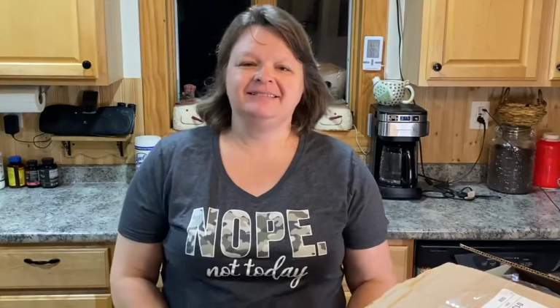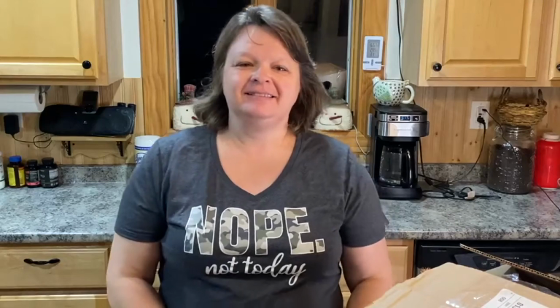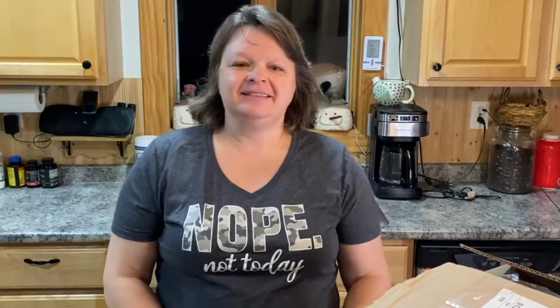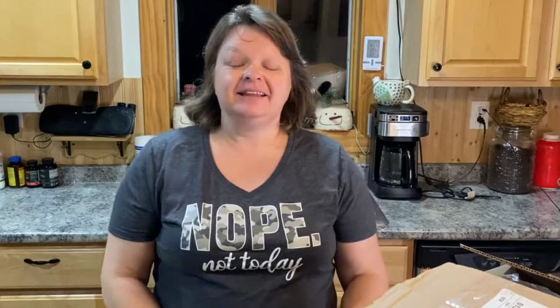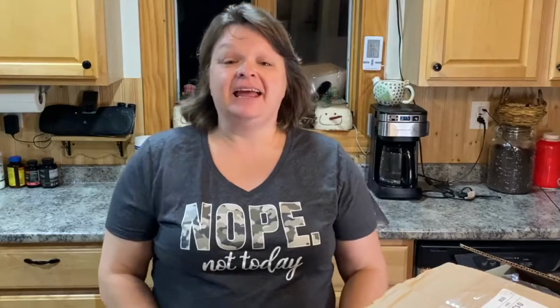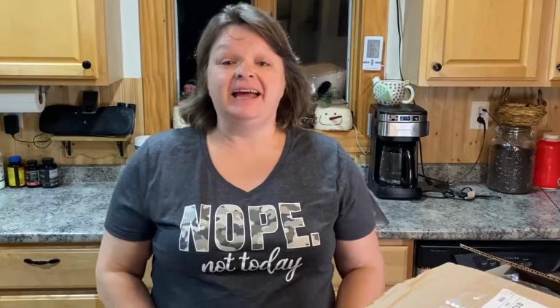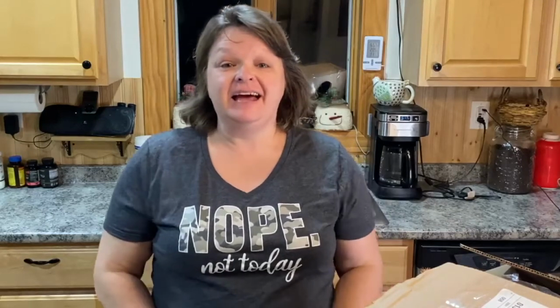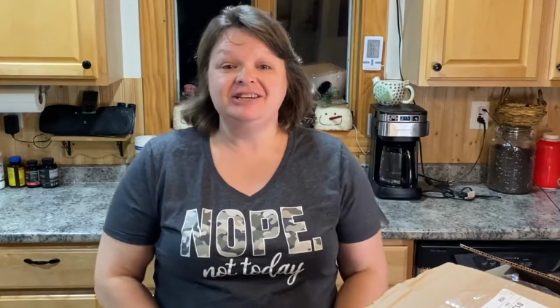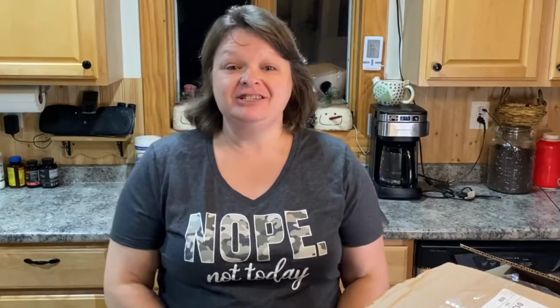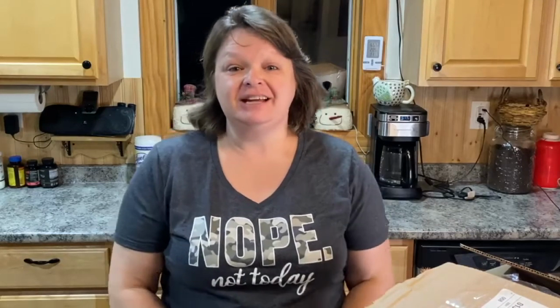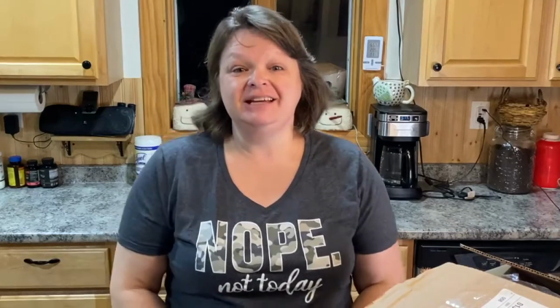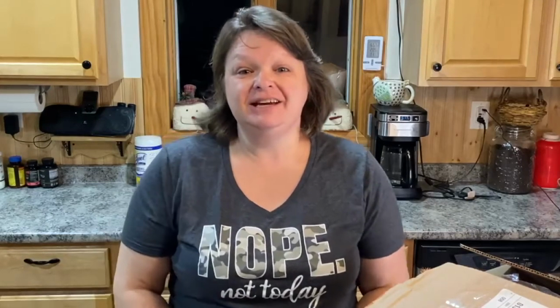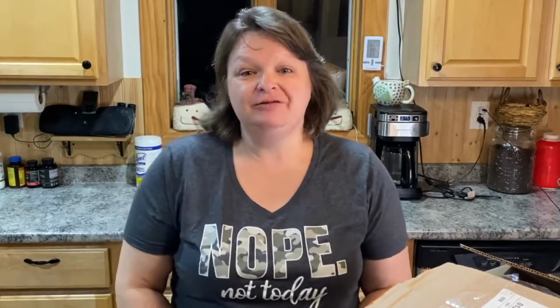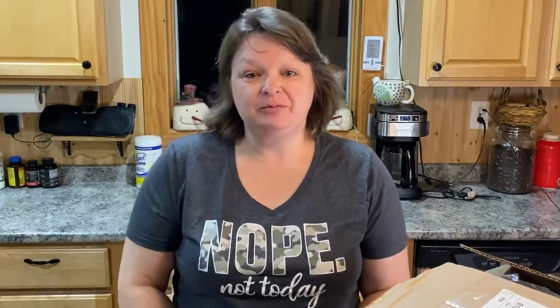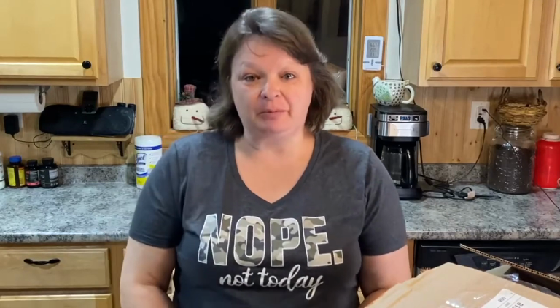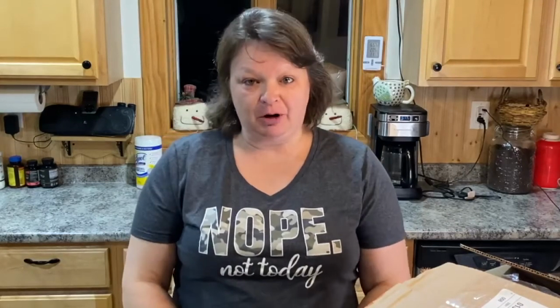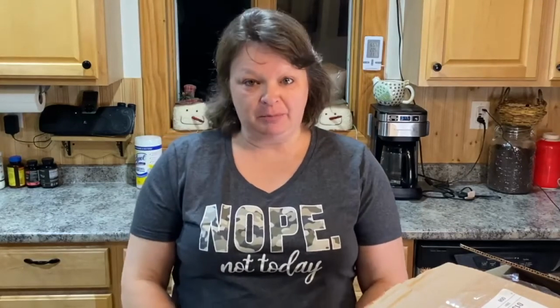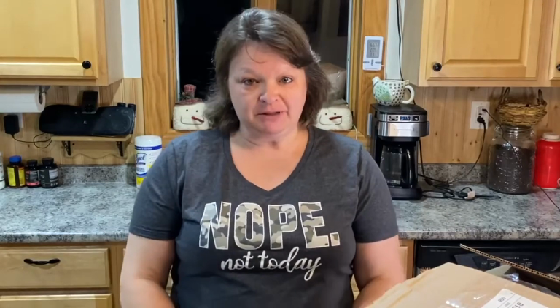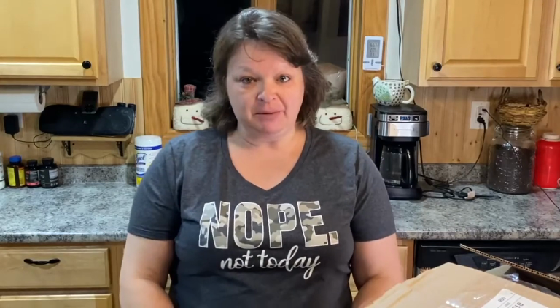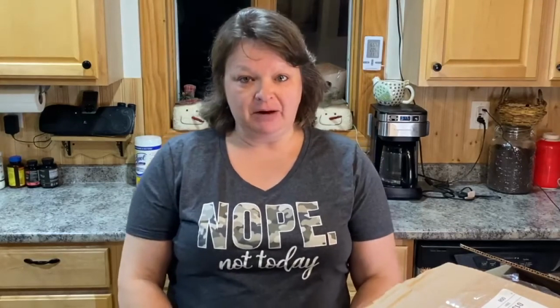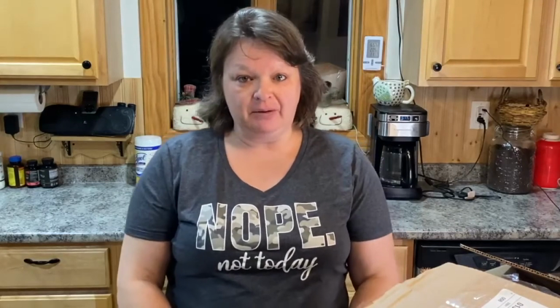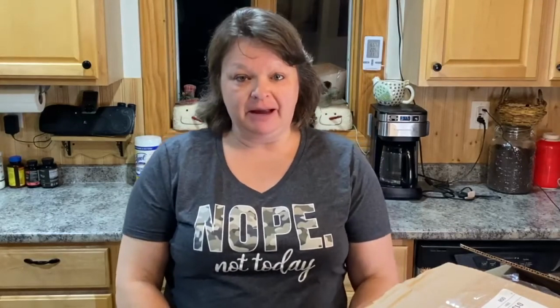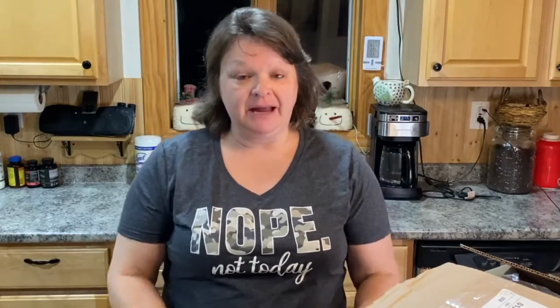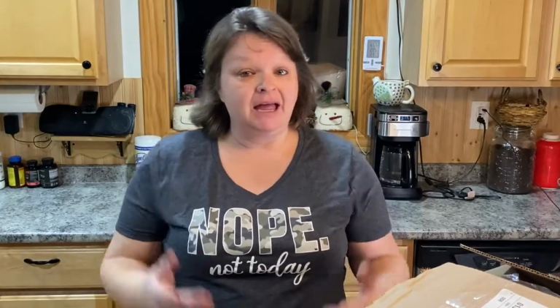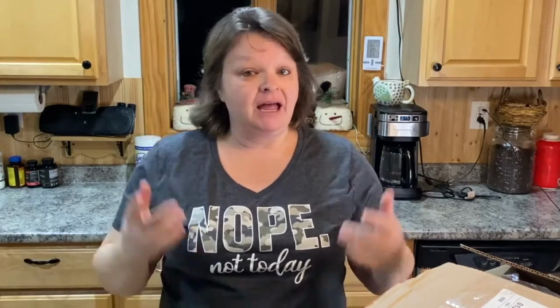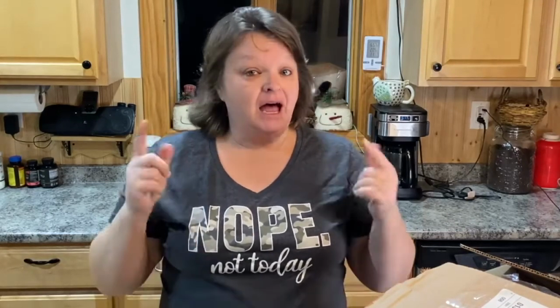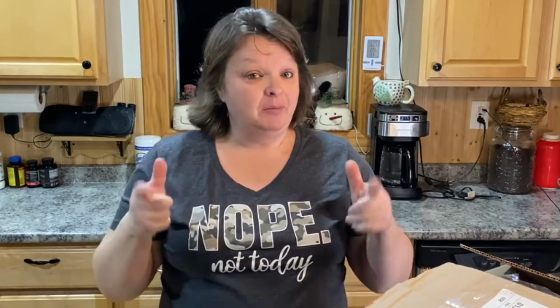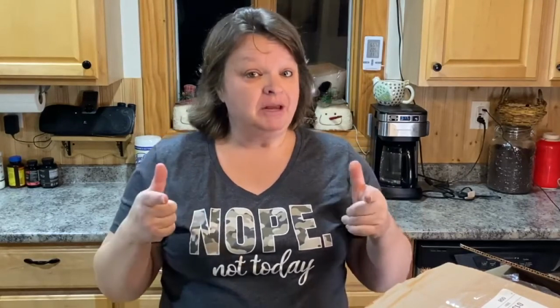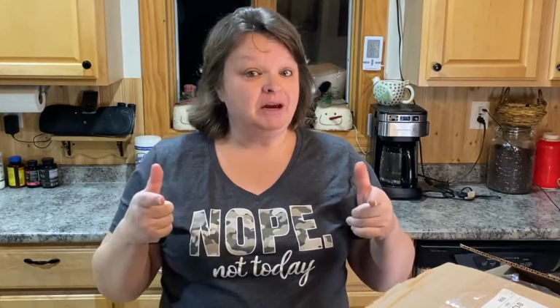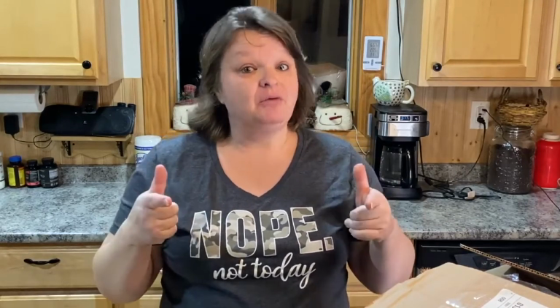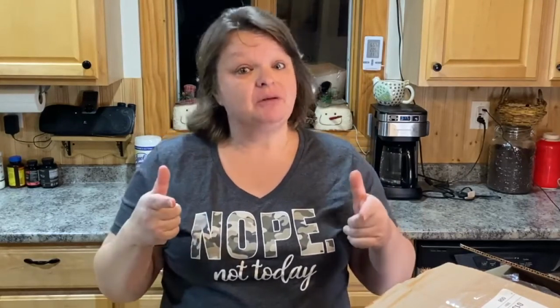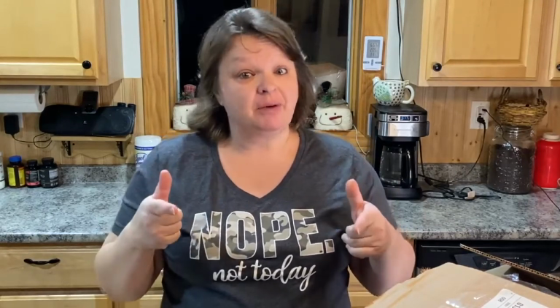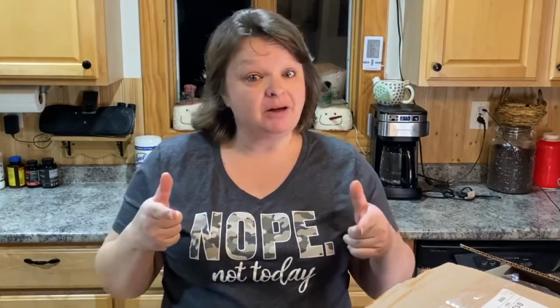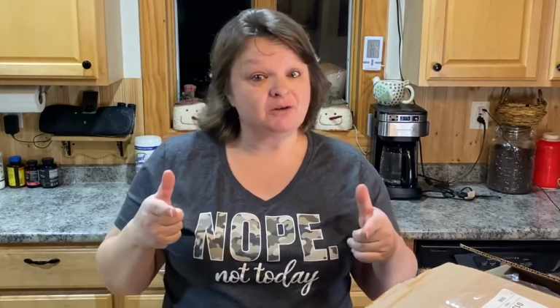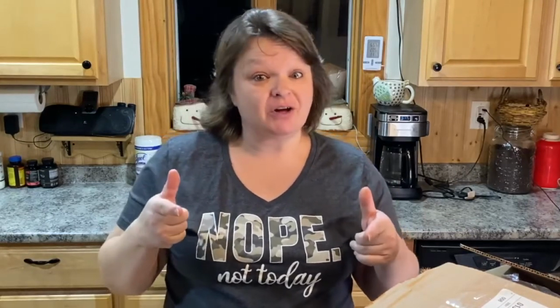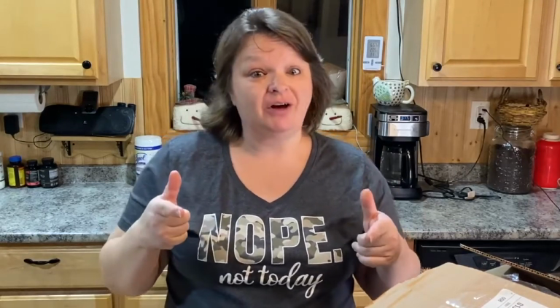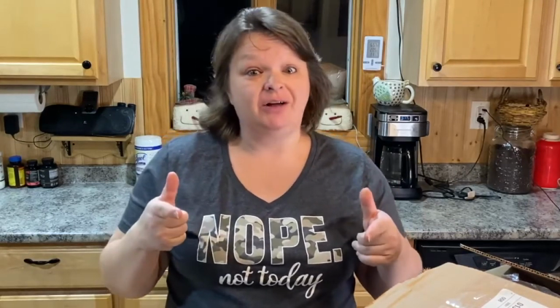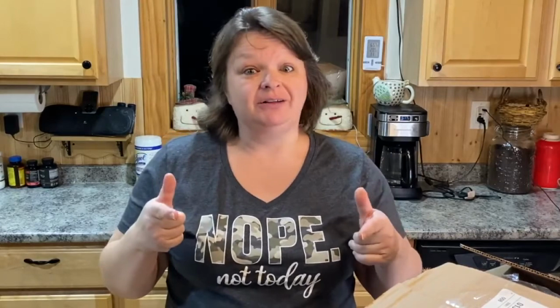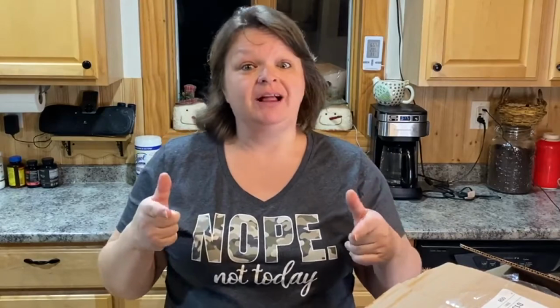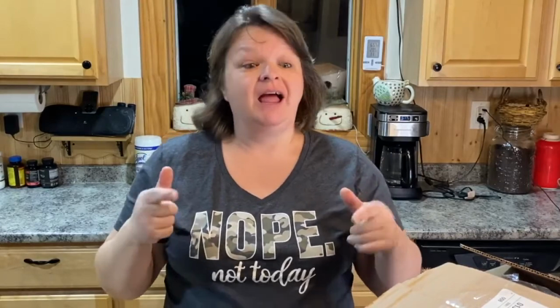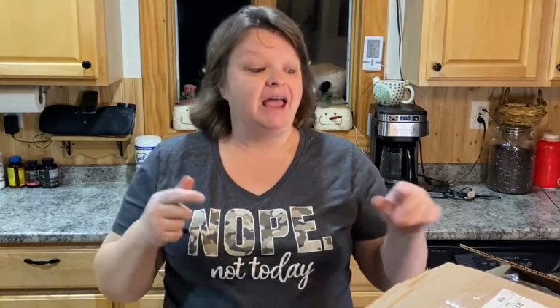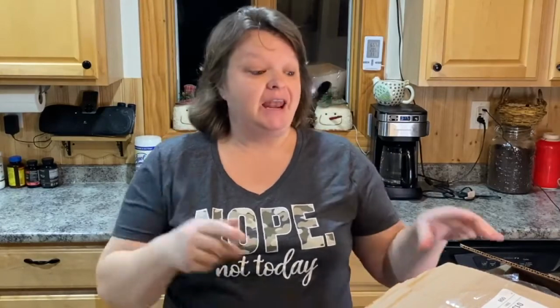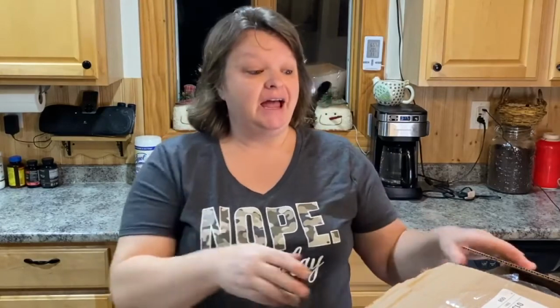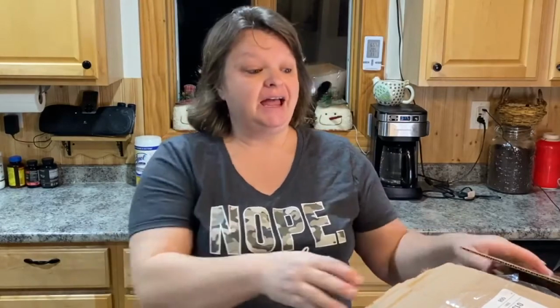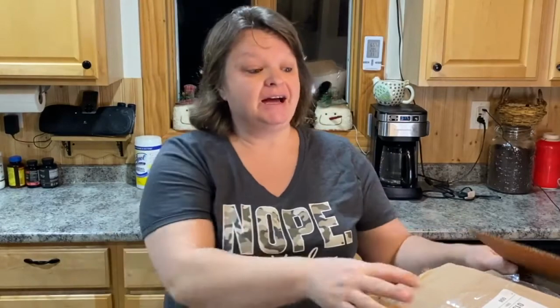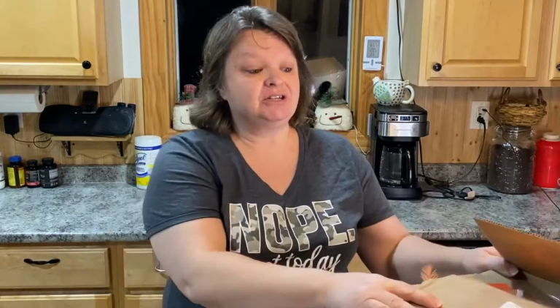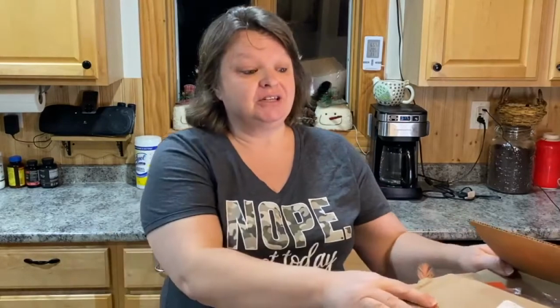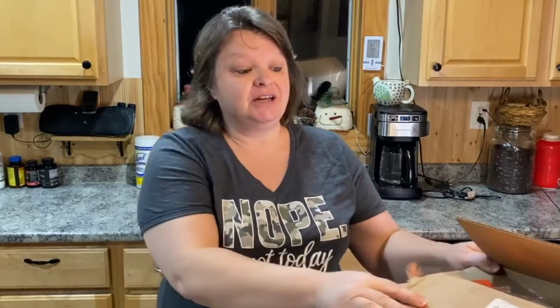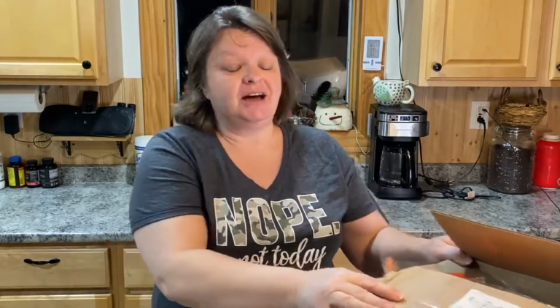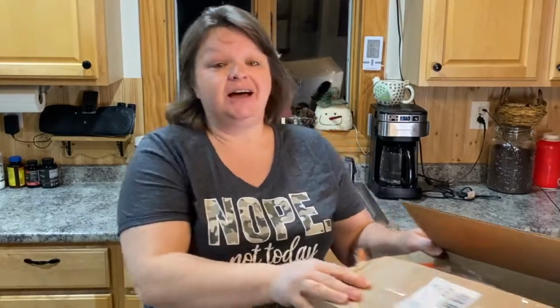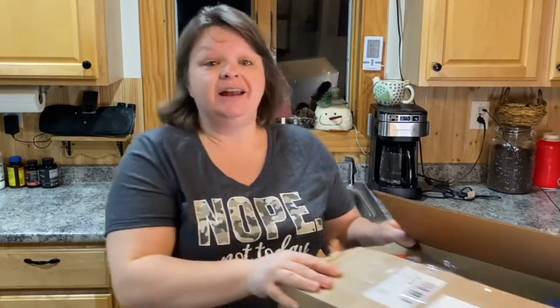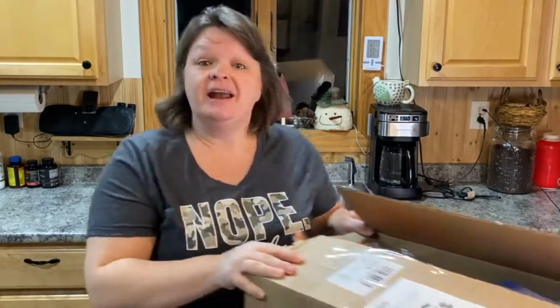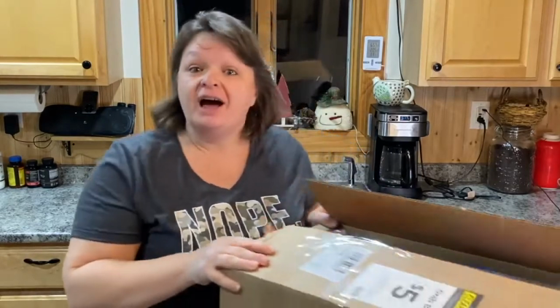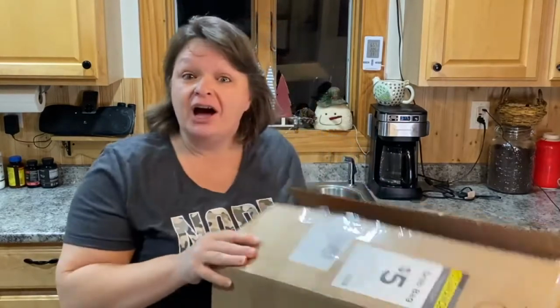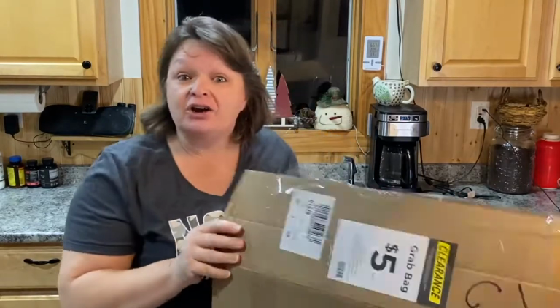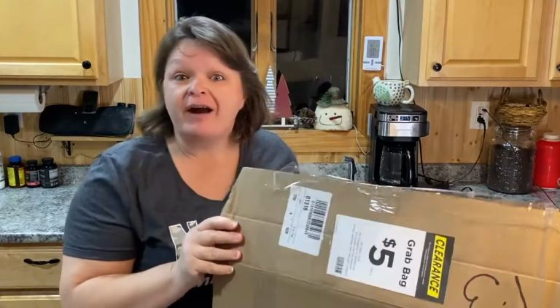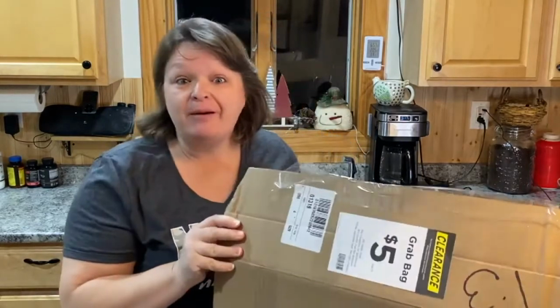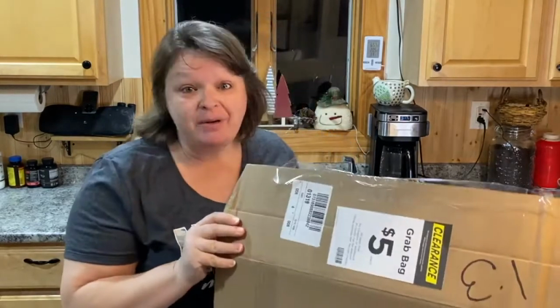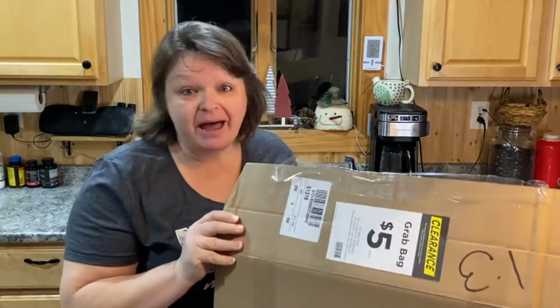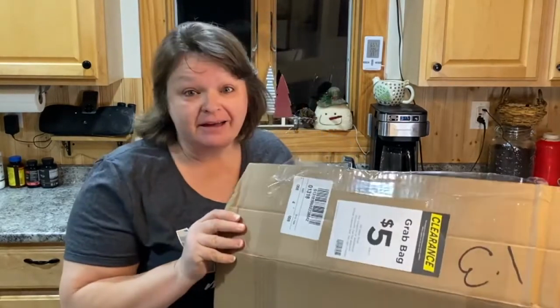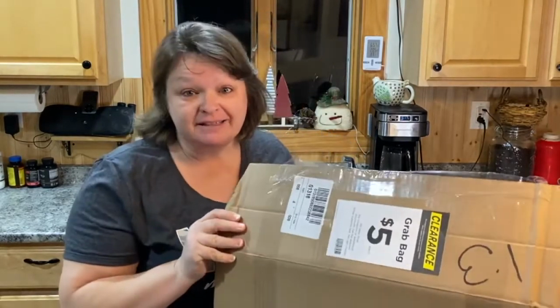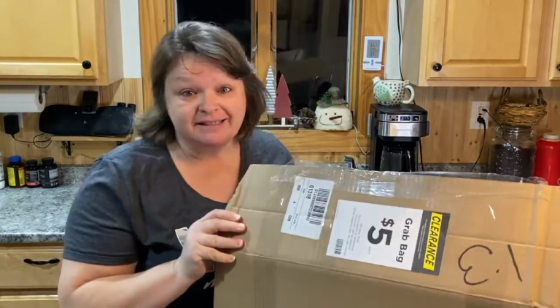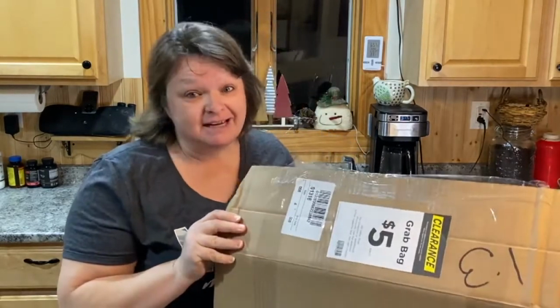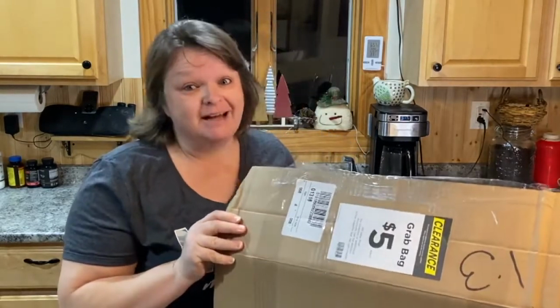Hey guys, Shelly here from A Purpose My Way. I'm here with a Michaels haul and I actually got a grab bag this time.